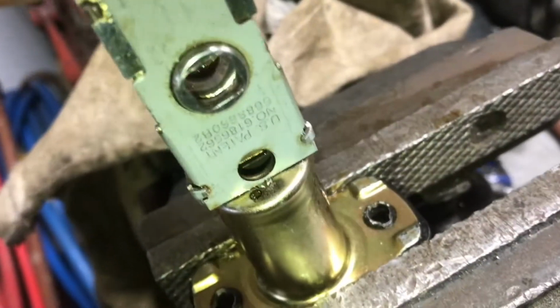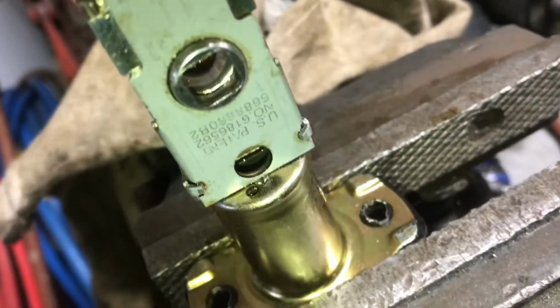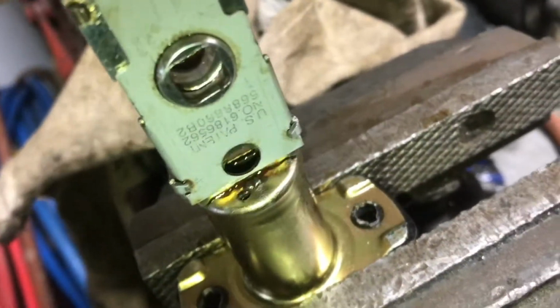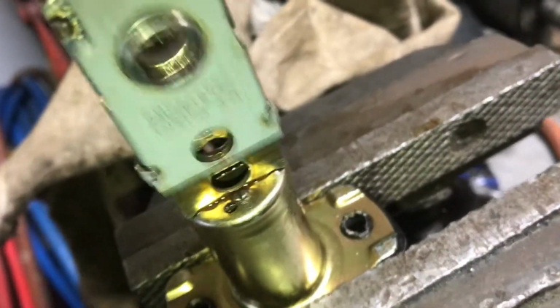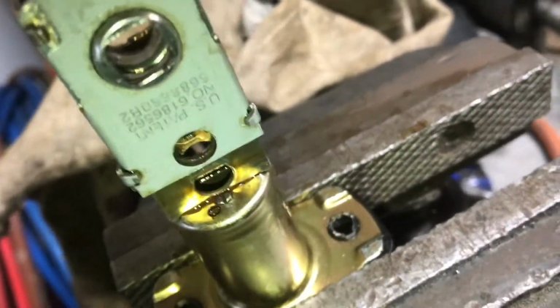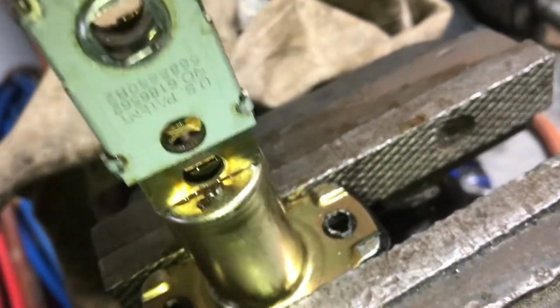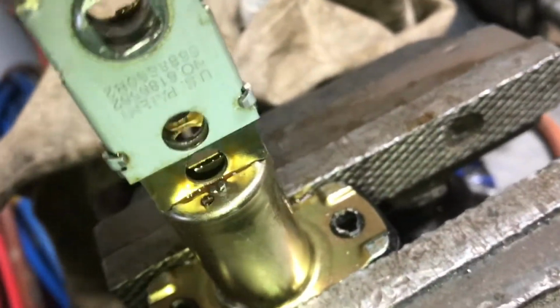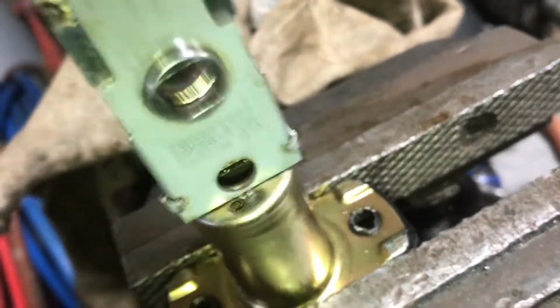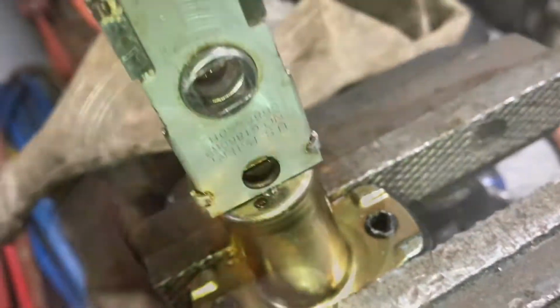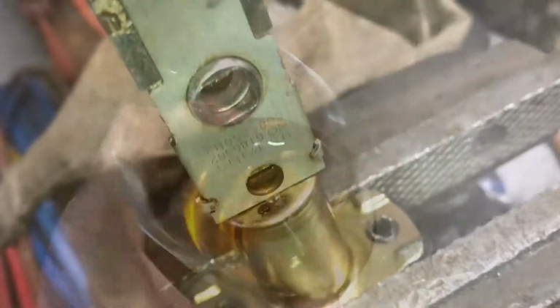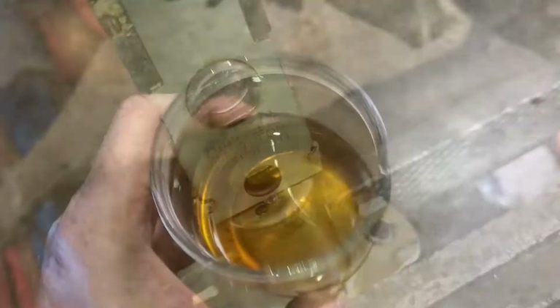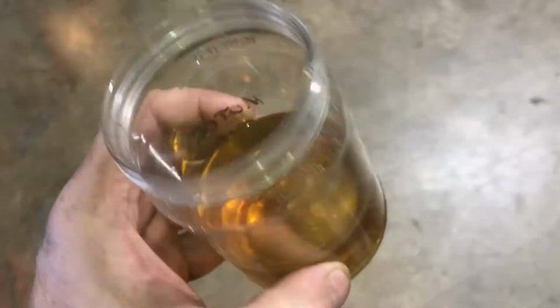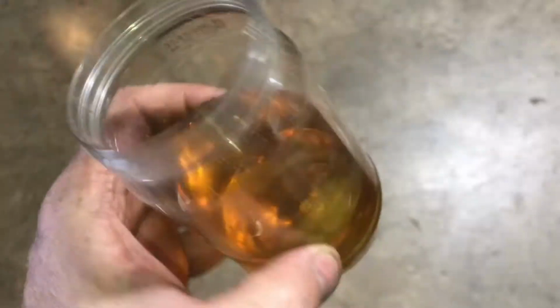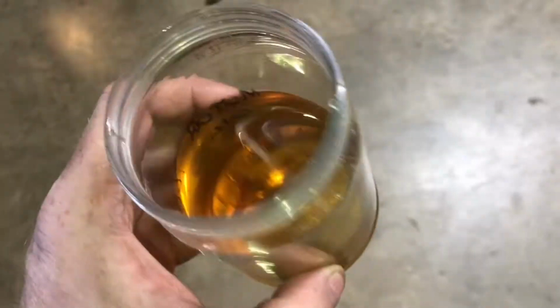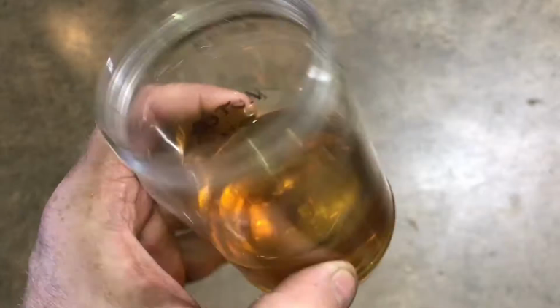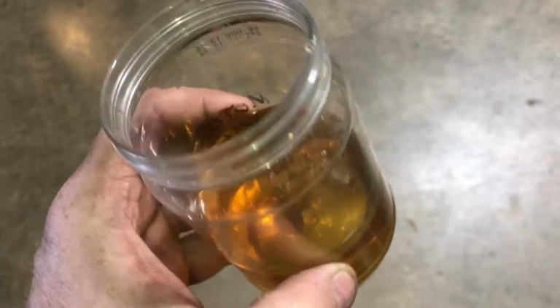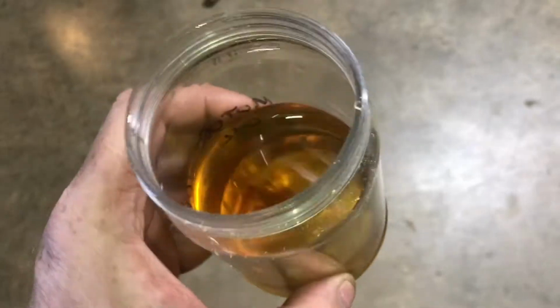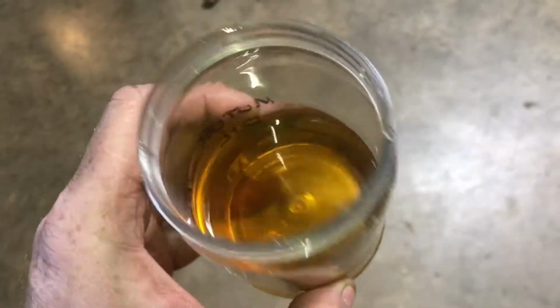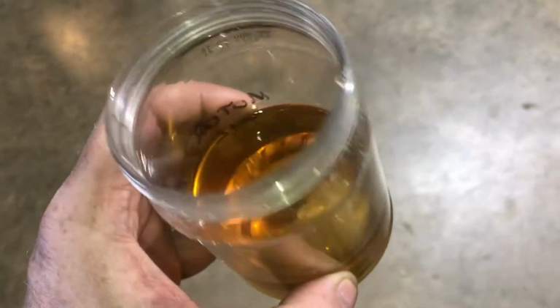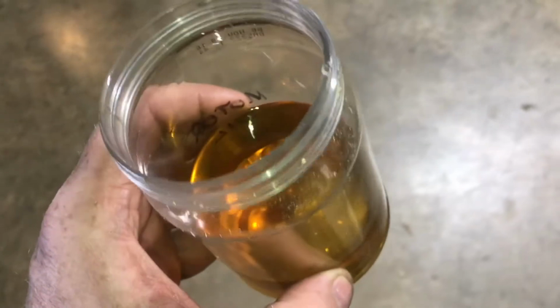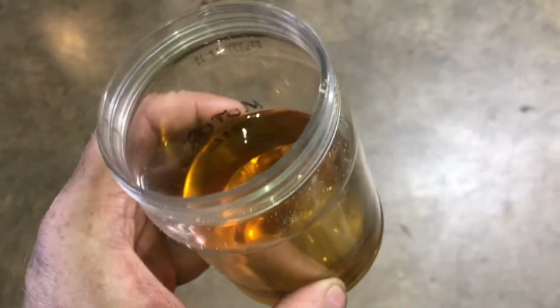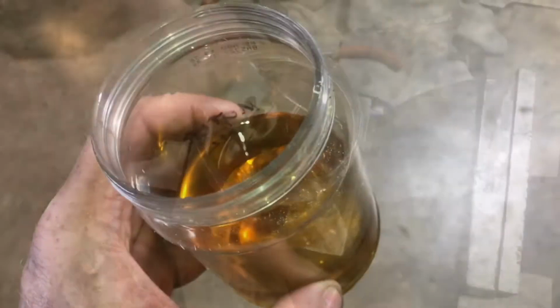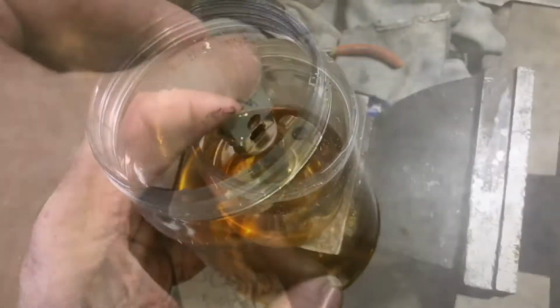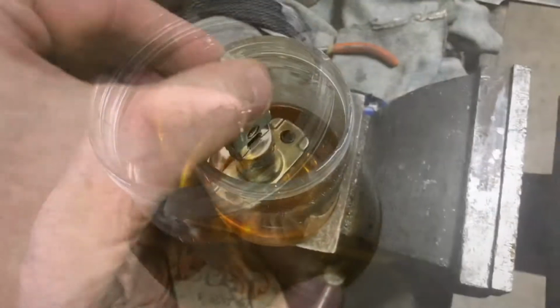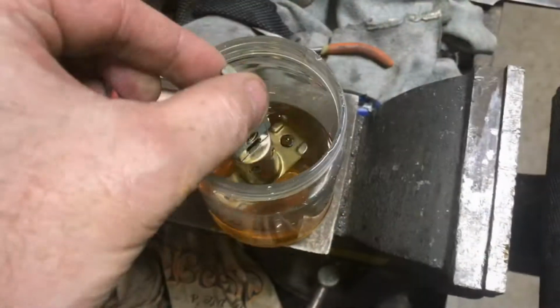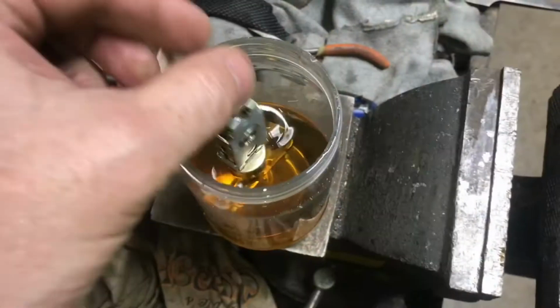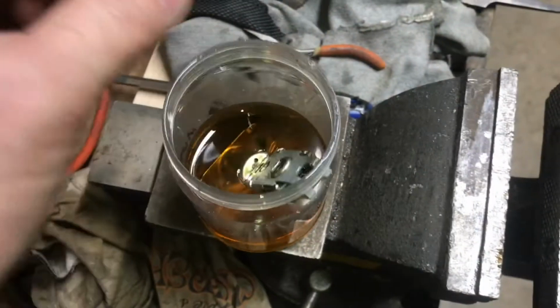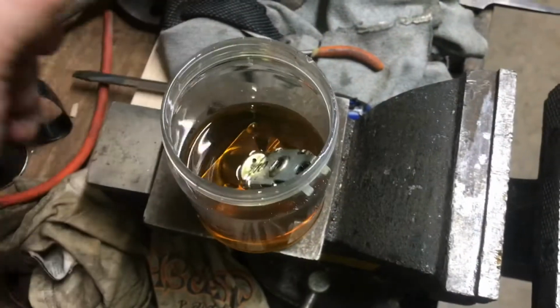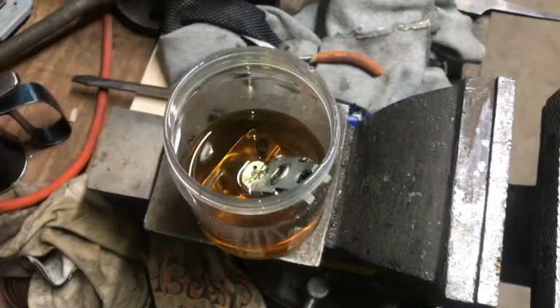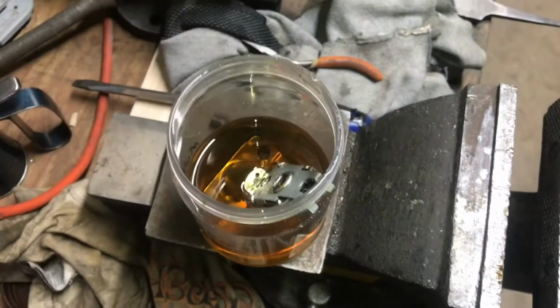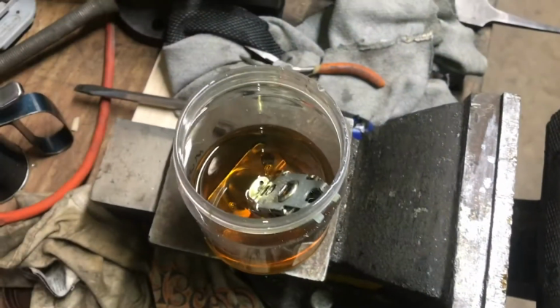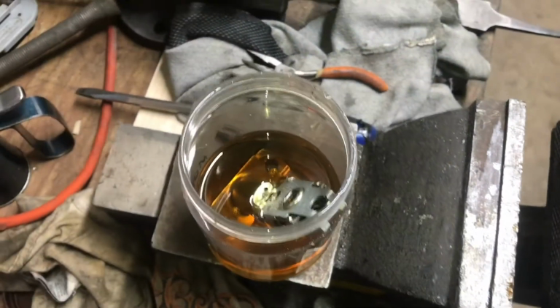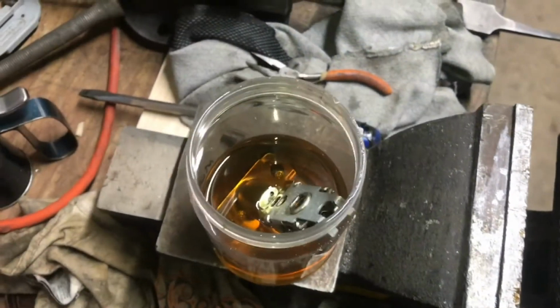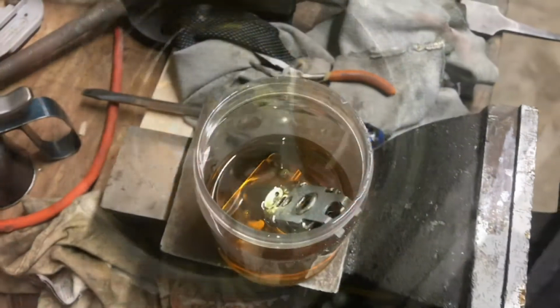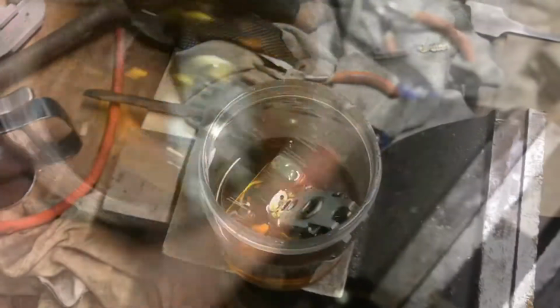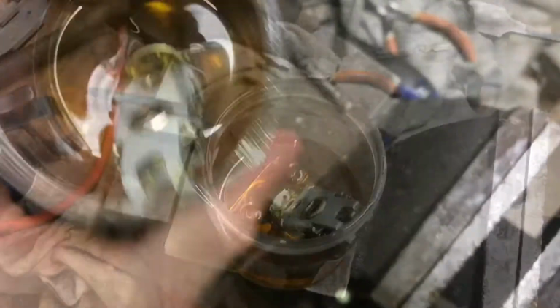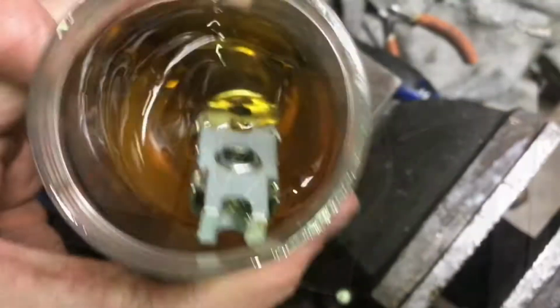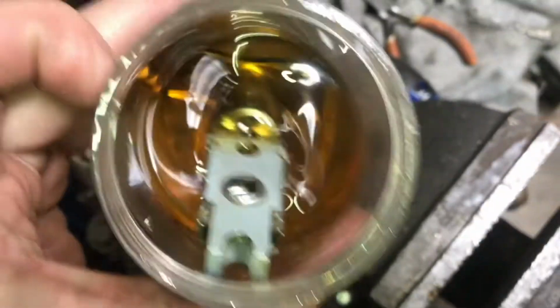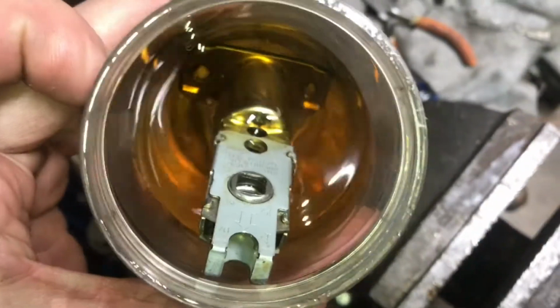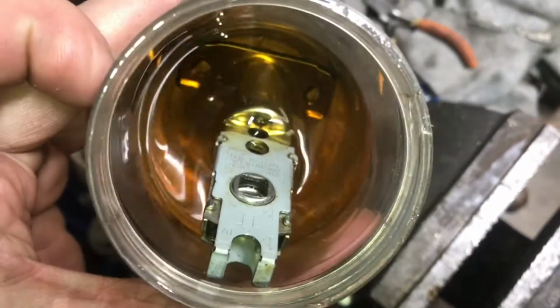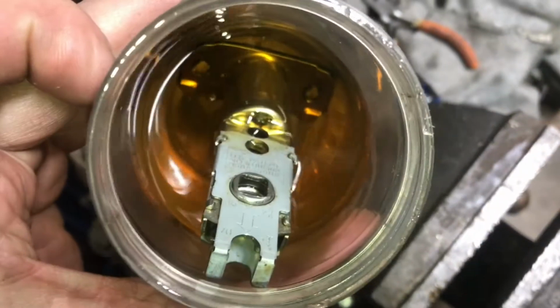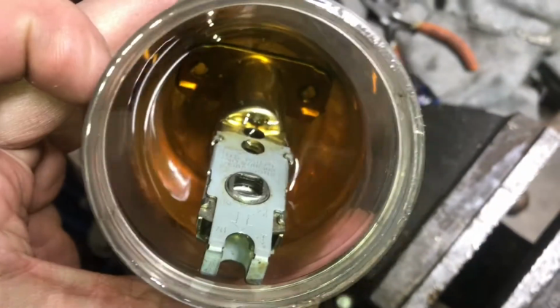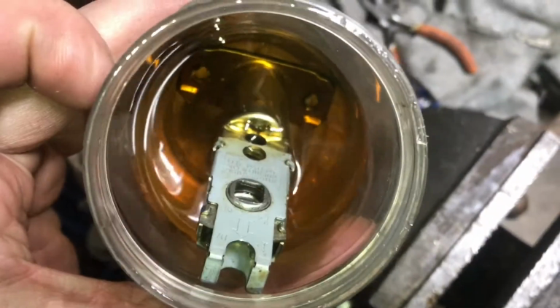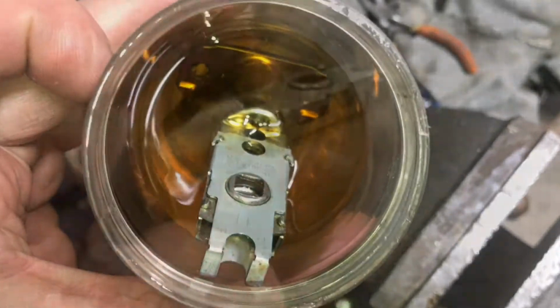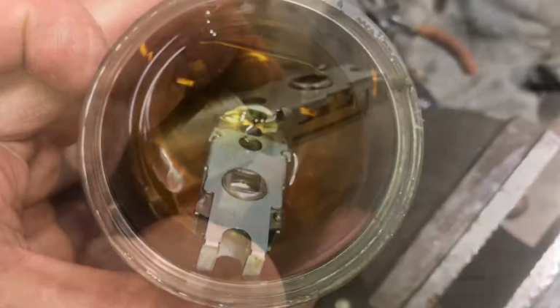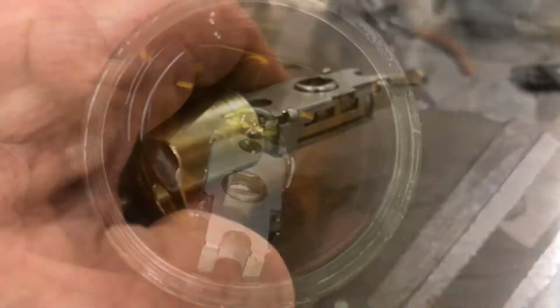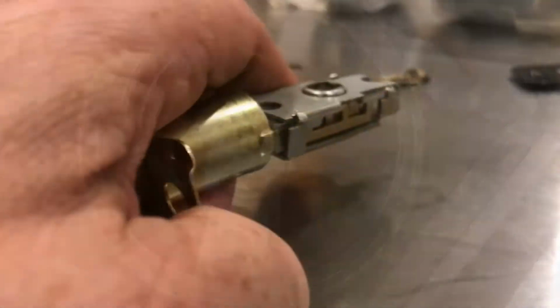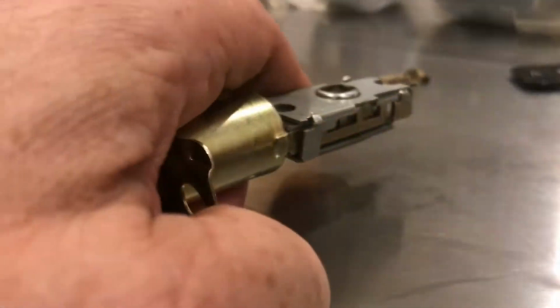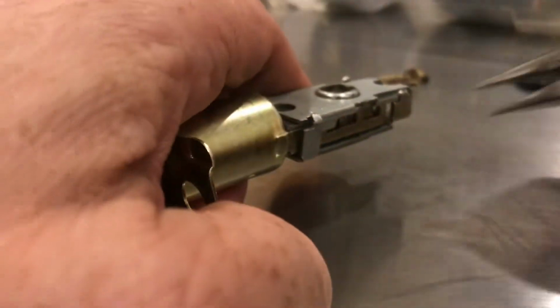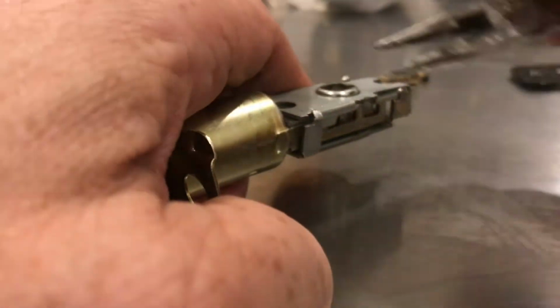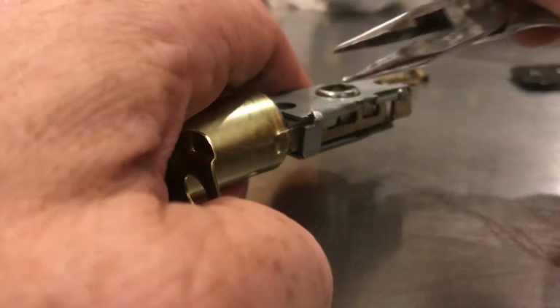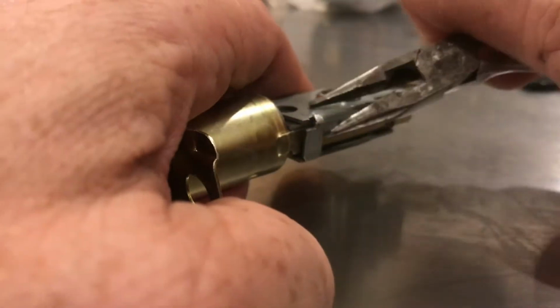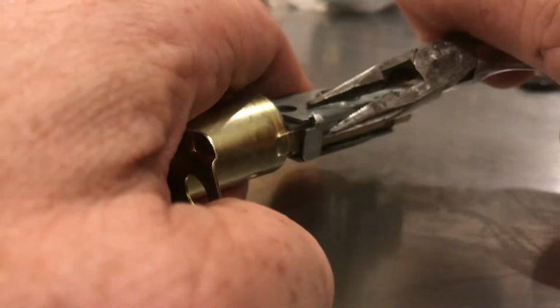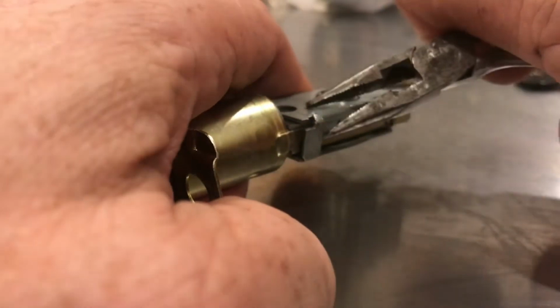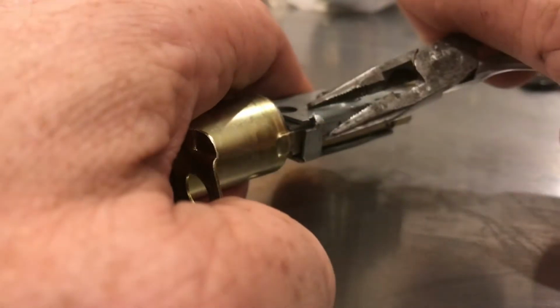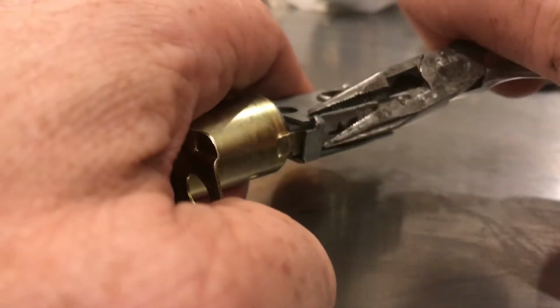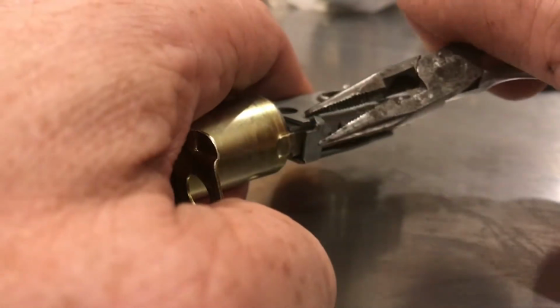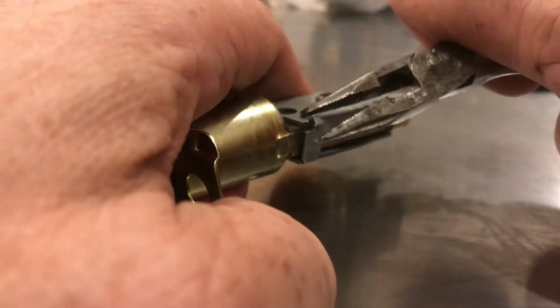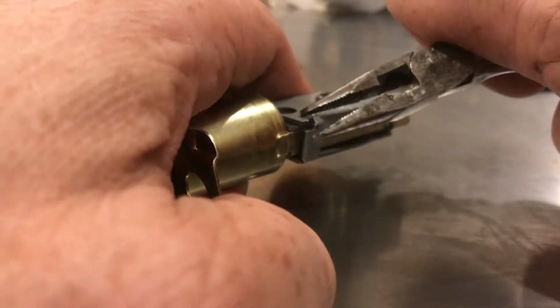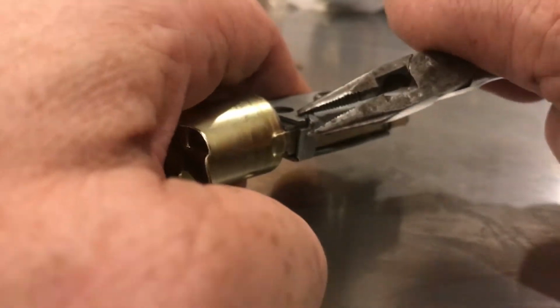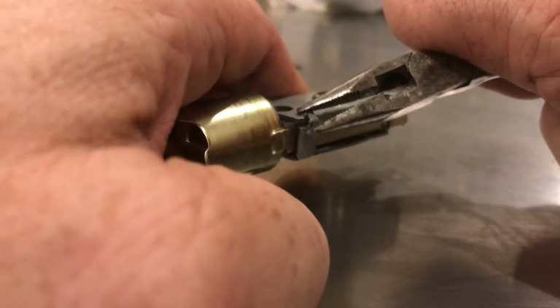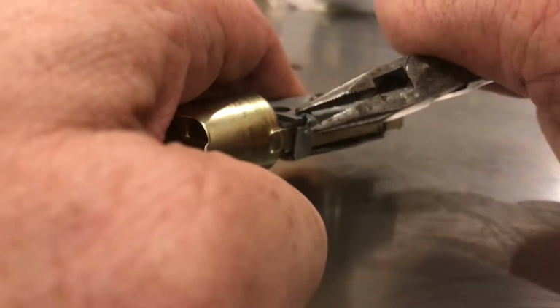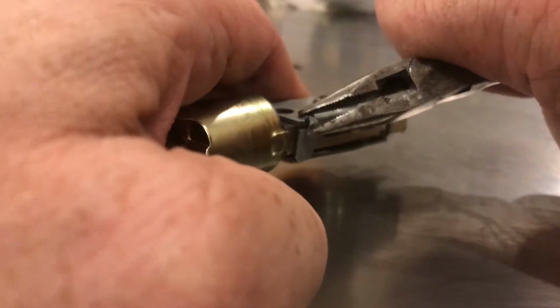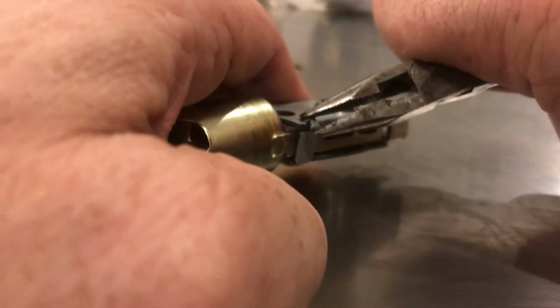Before I pull this mechanism apart, I'll drop it in some oil. I want to make sure it's not a lubrication problem. Well, it's not a lubrication problem.